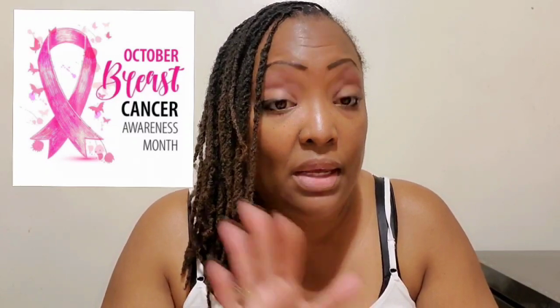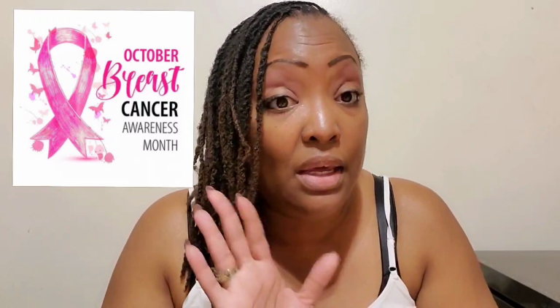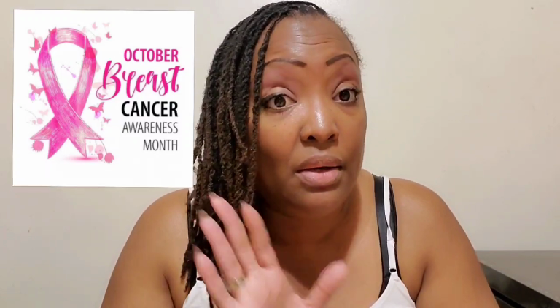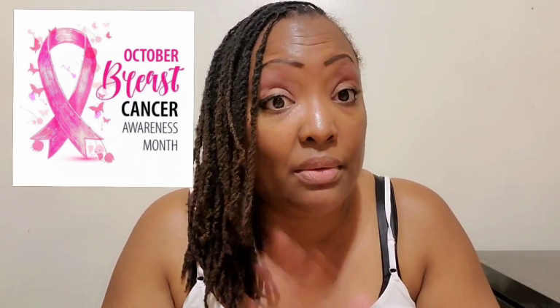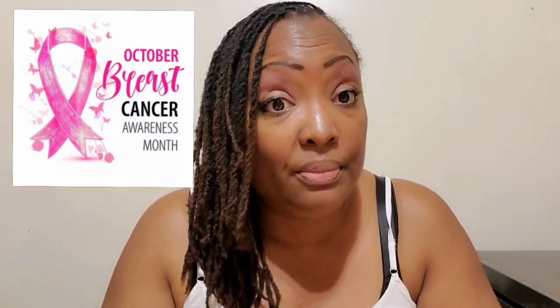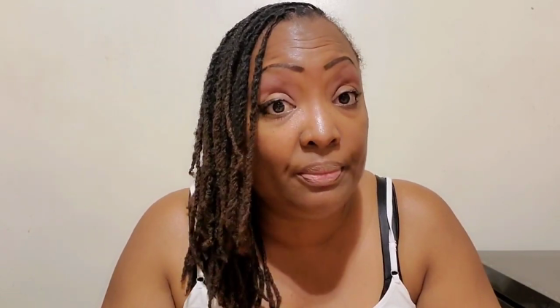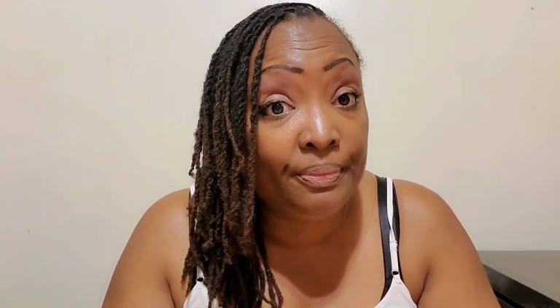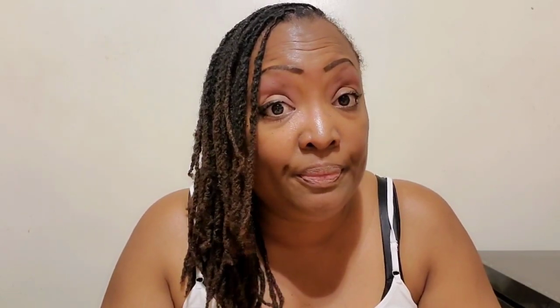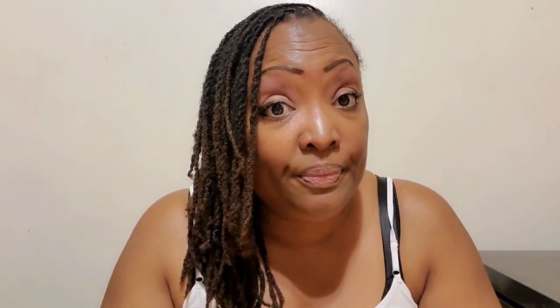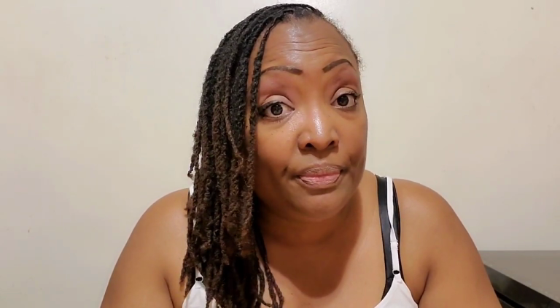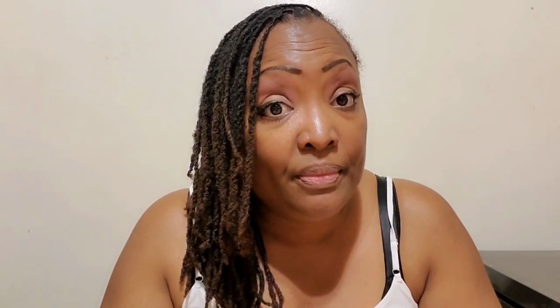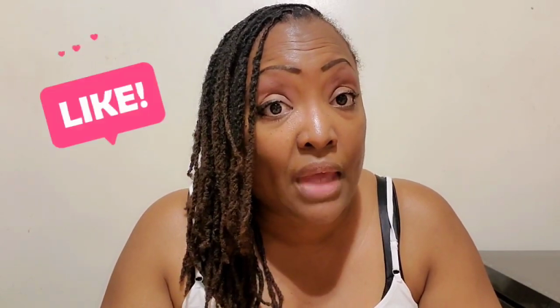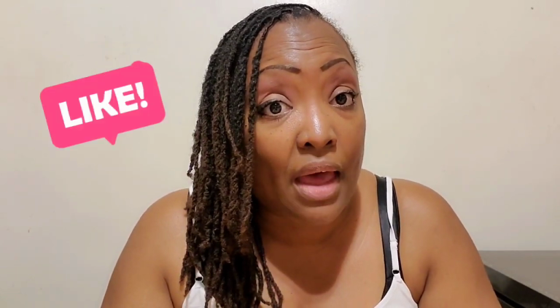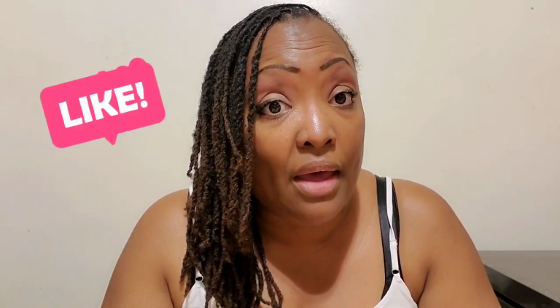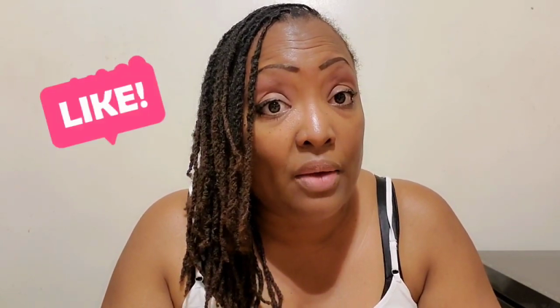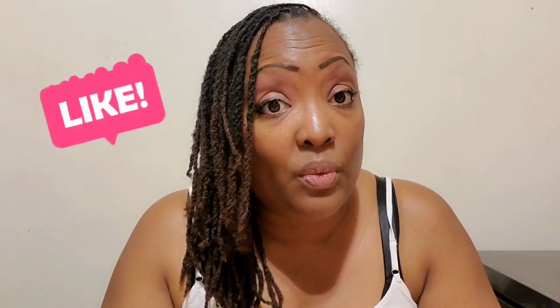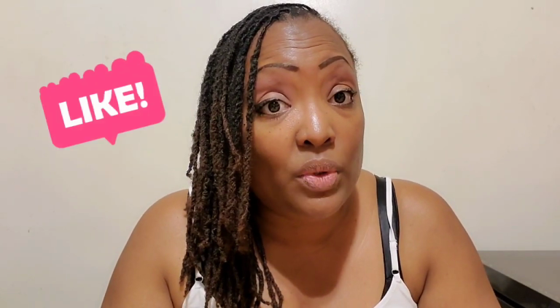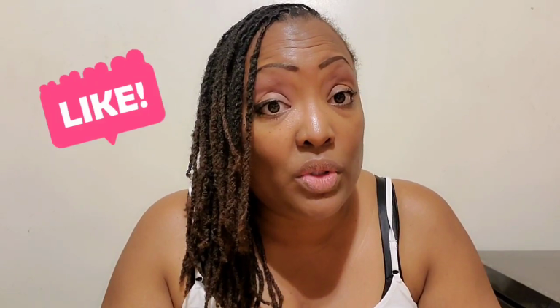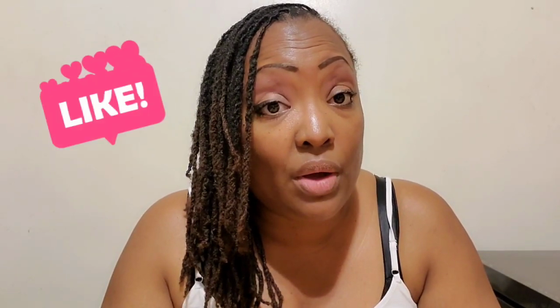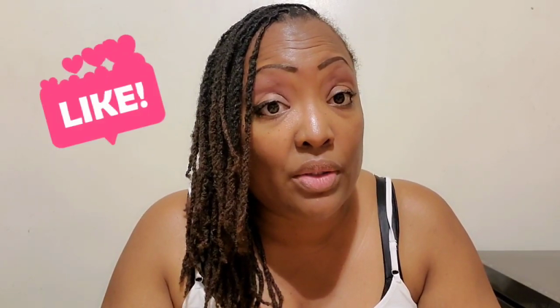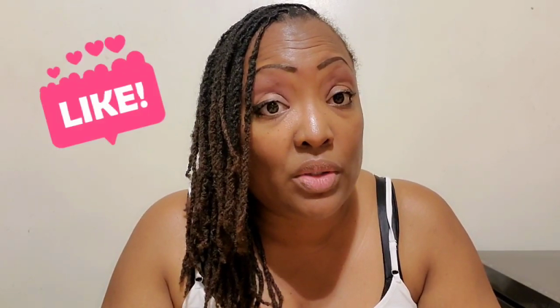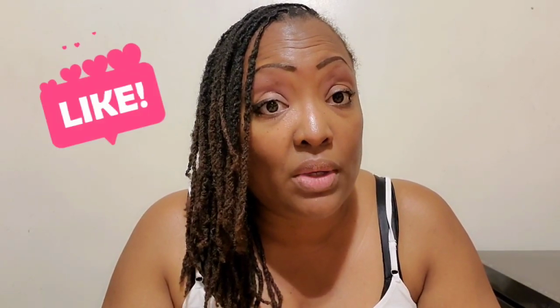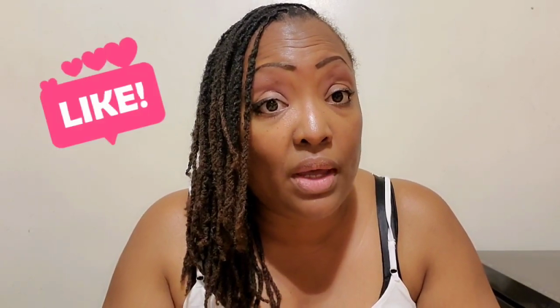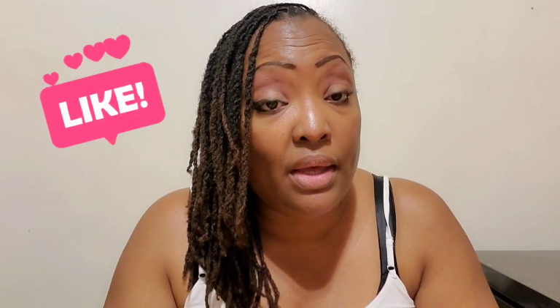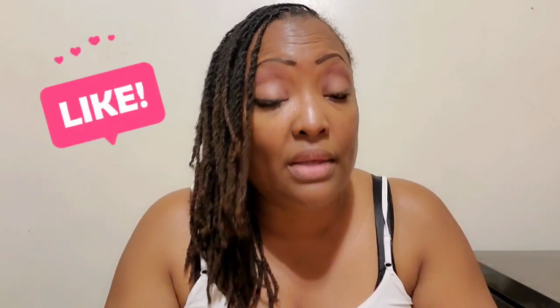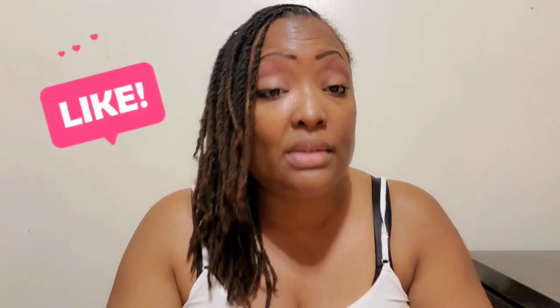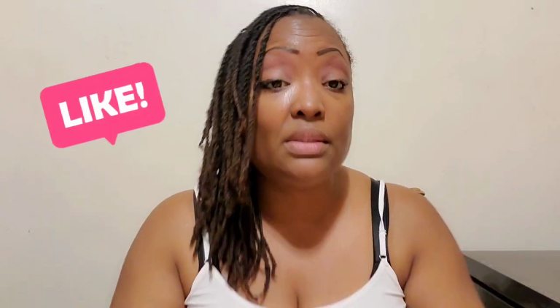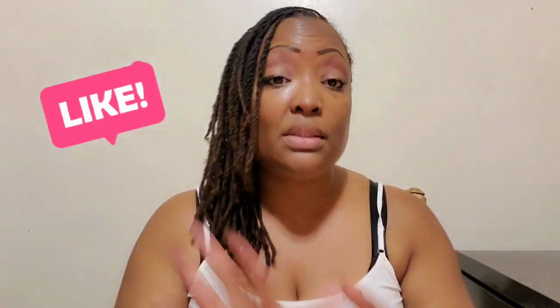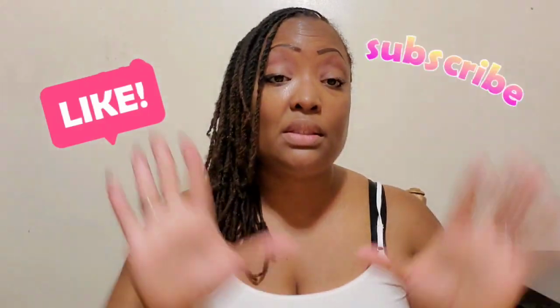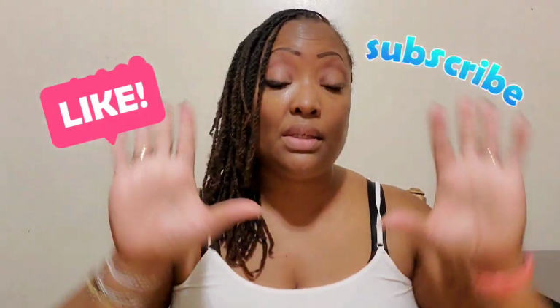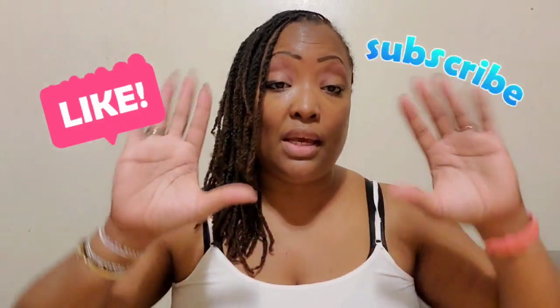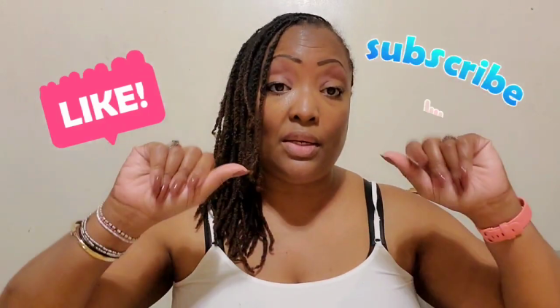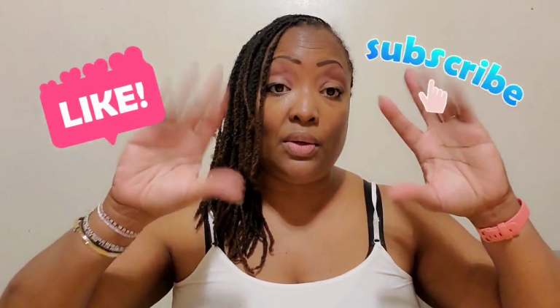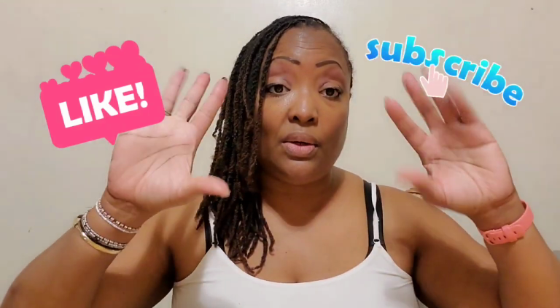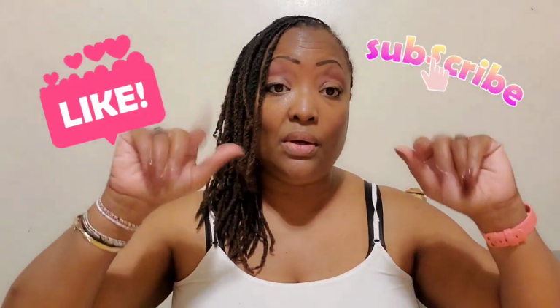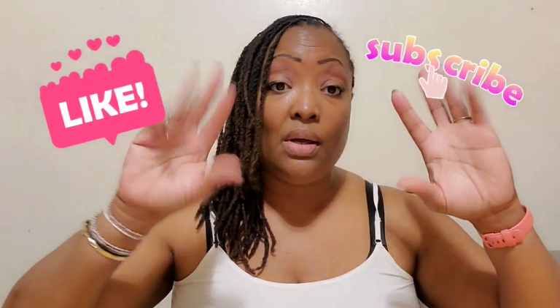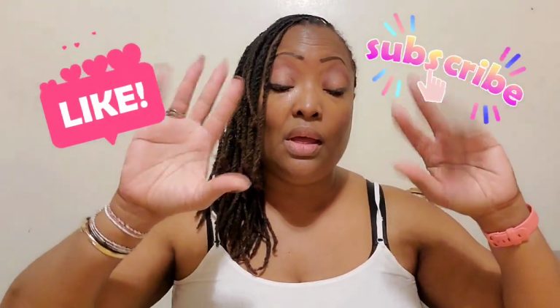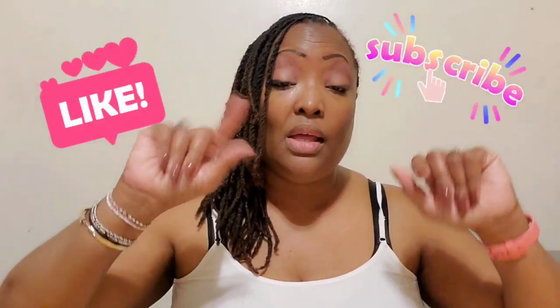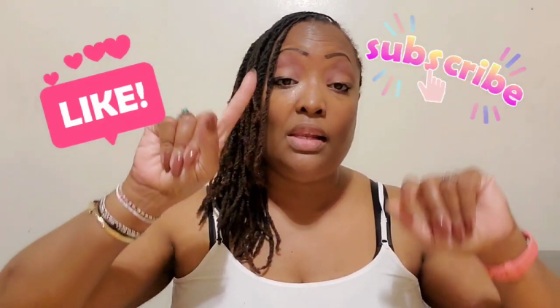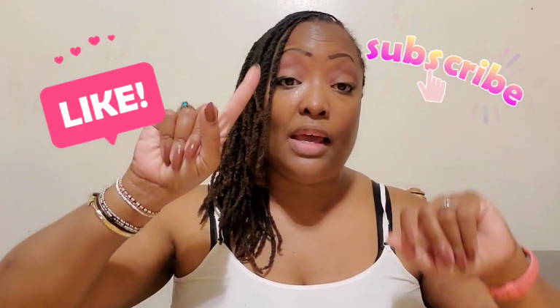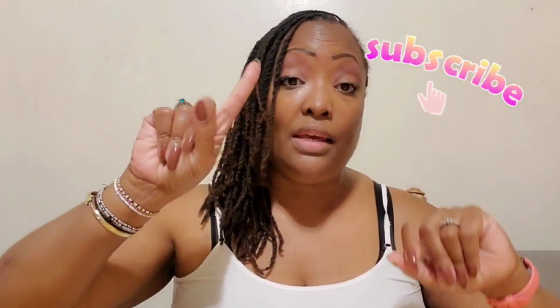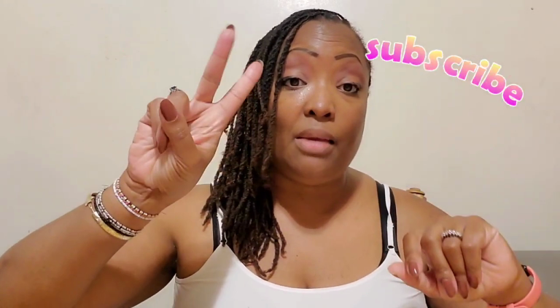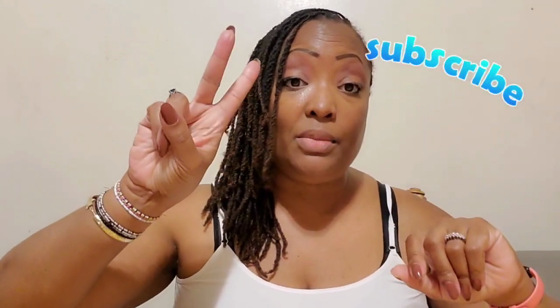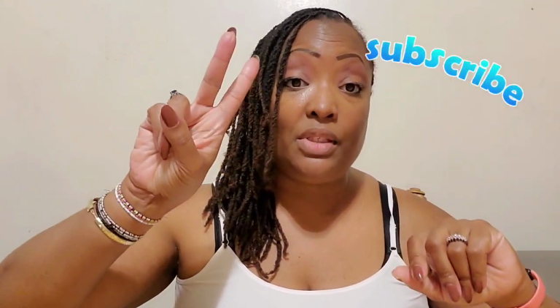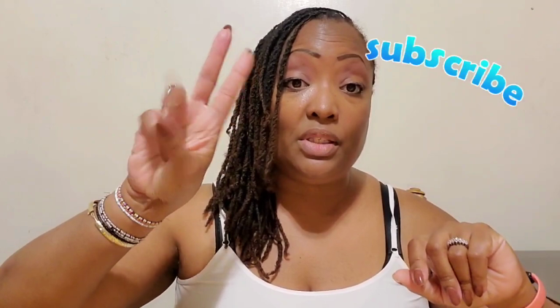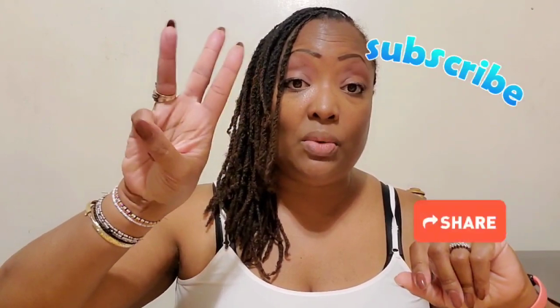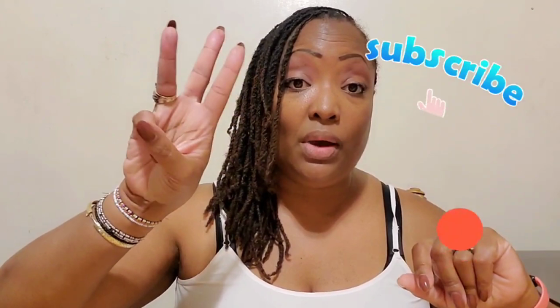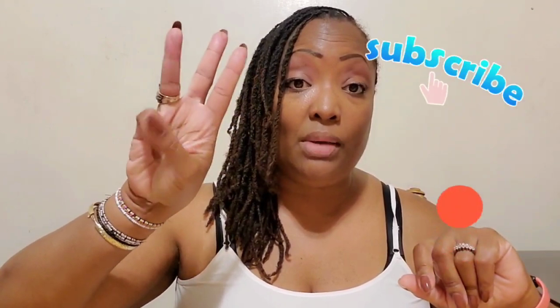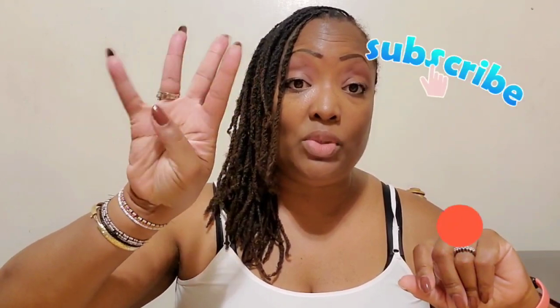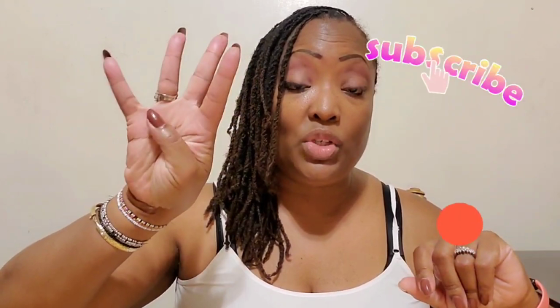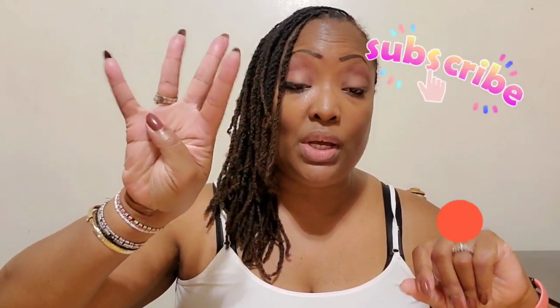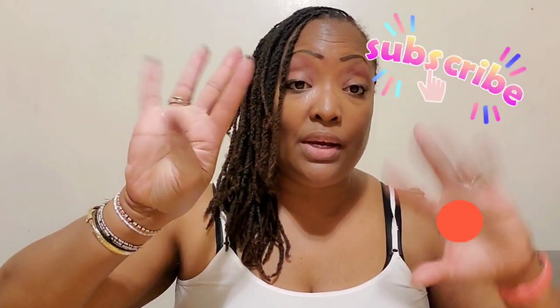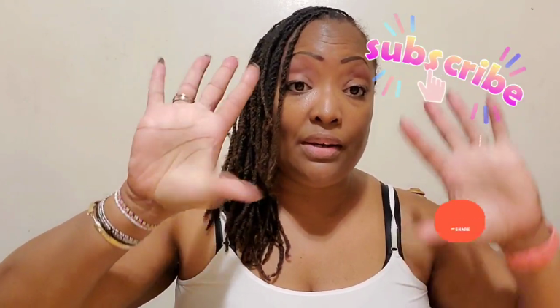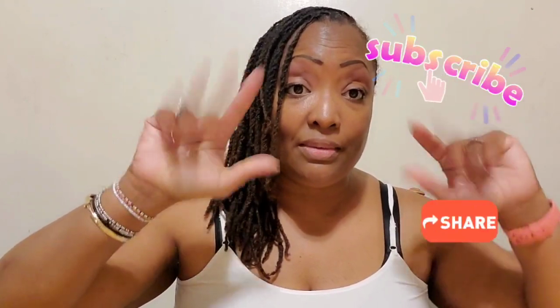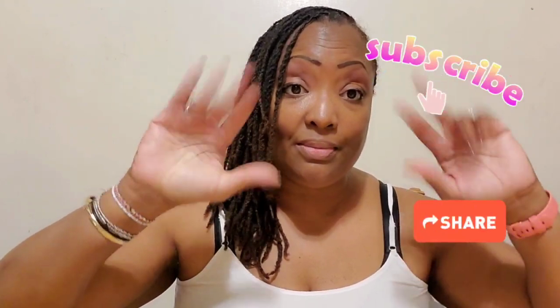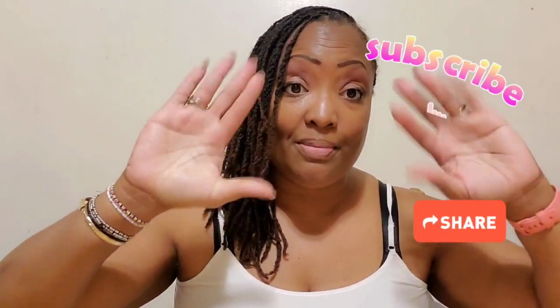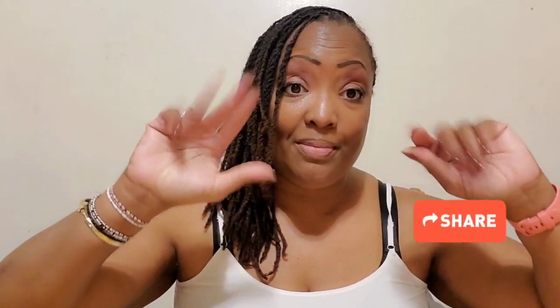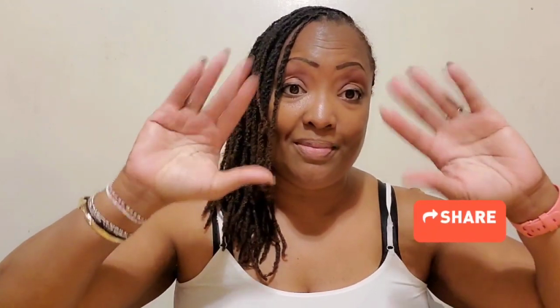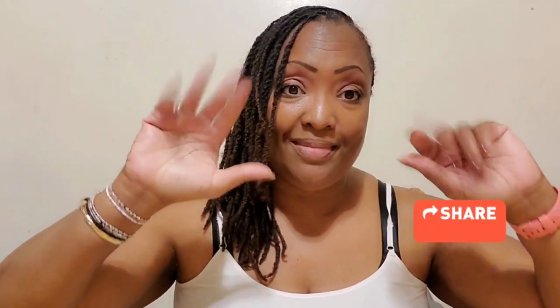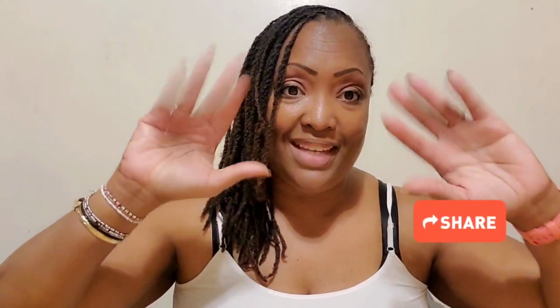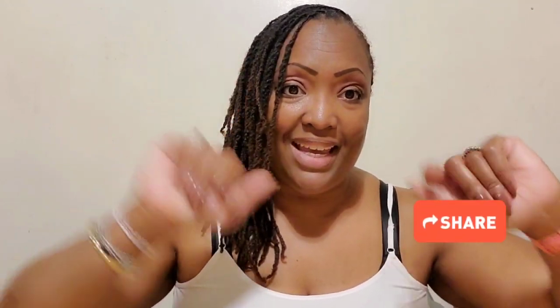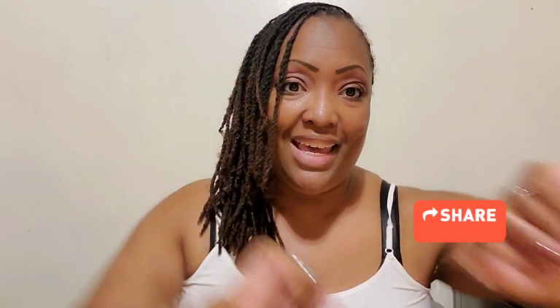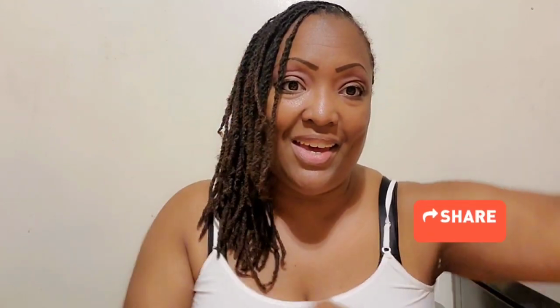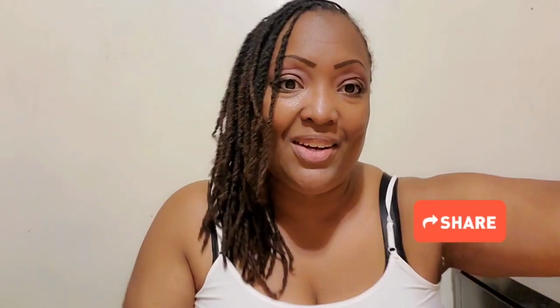Take care. I will talk to you guys later. Like, comment, subscribe, share. Take care.